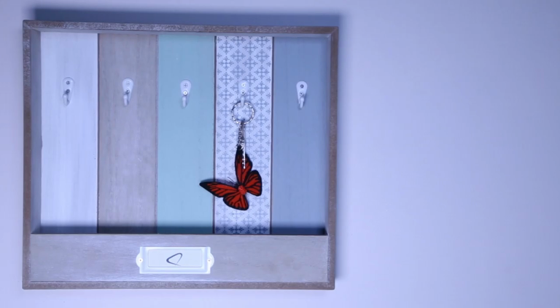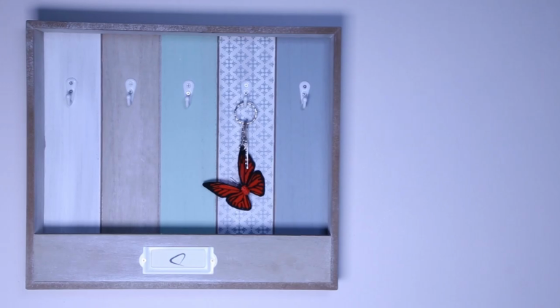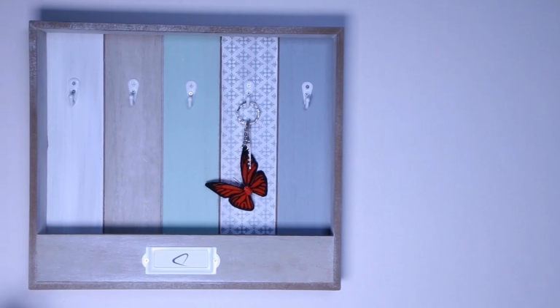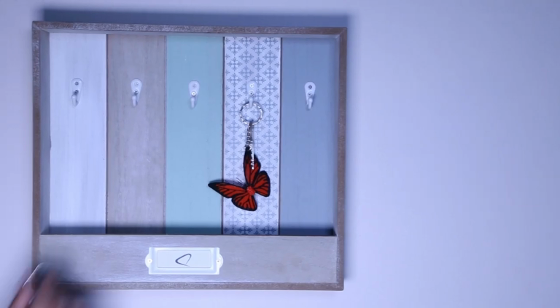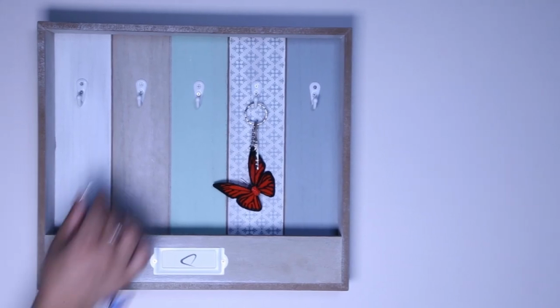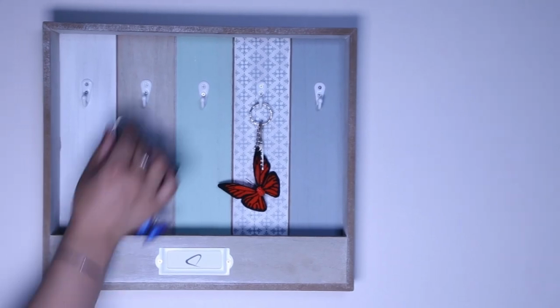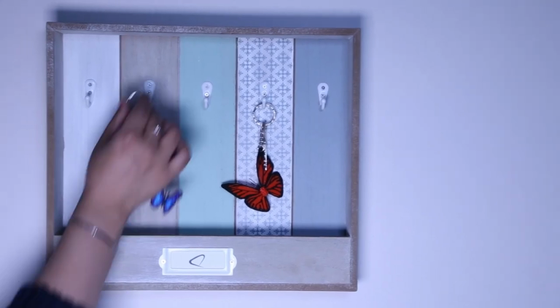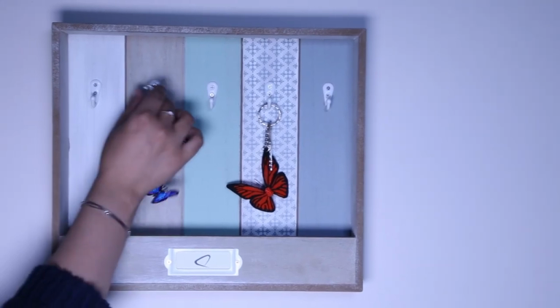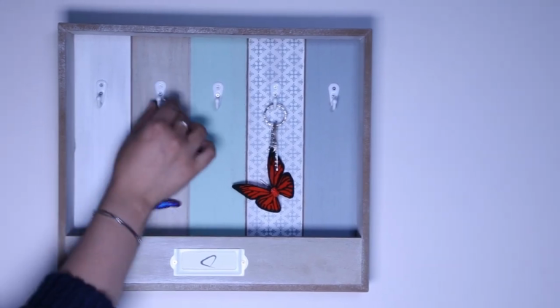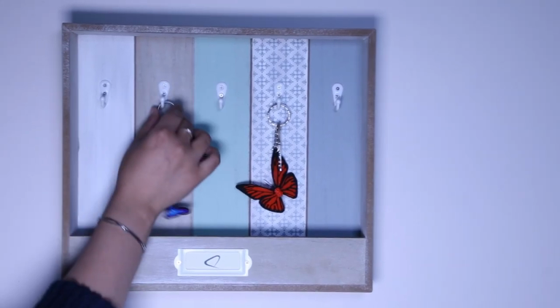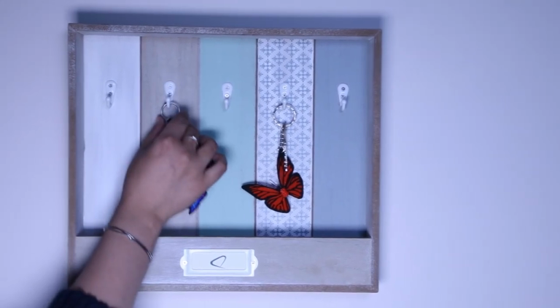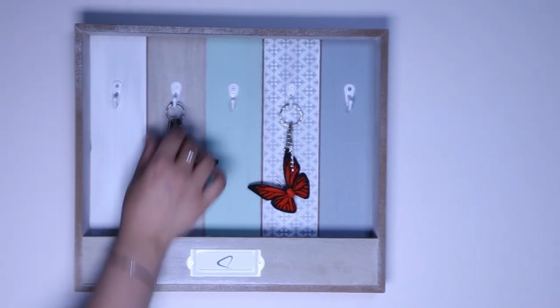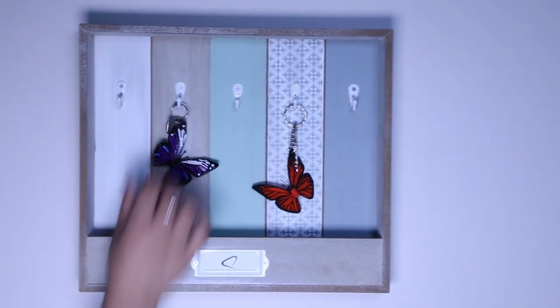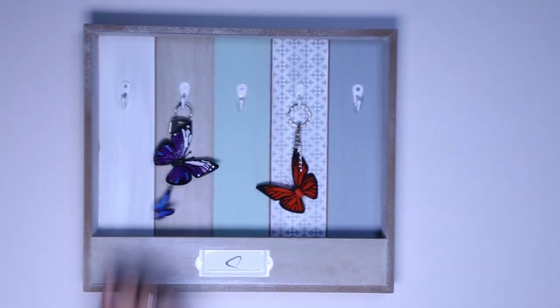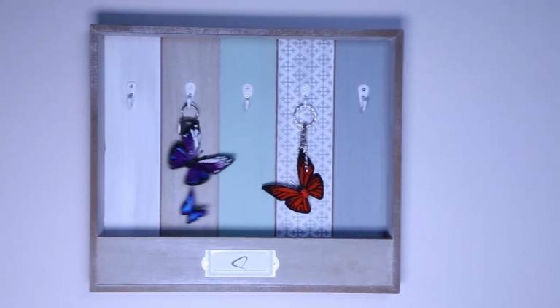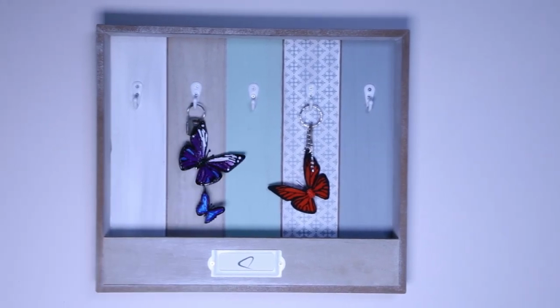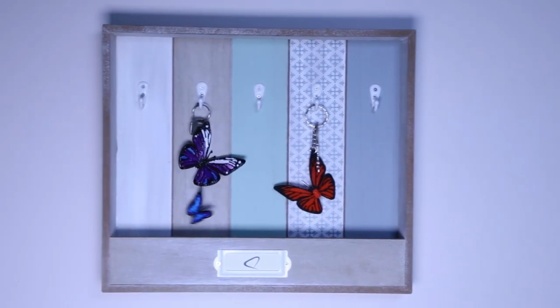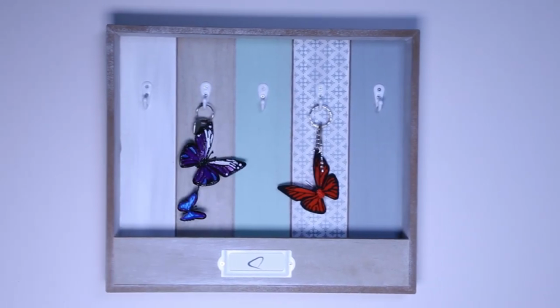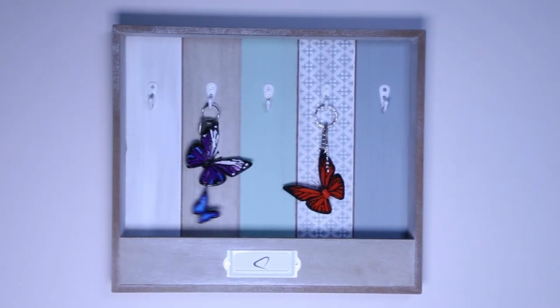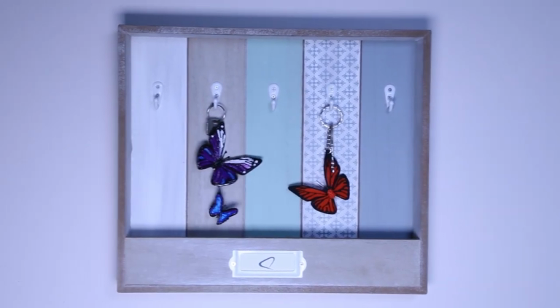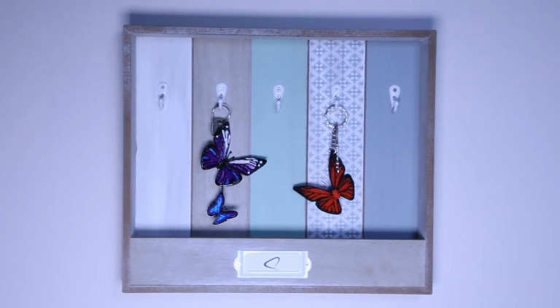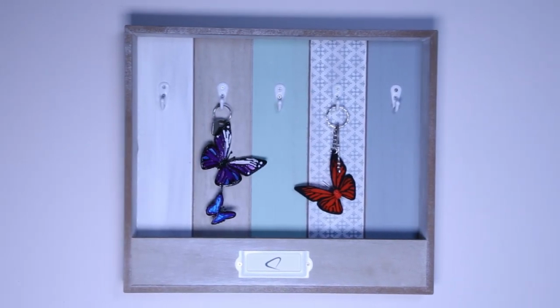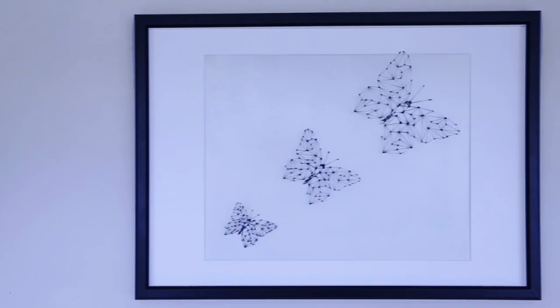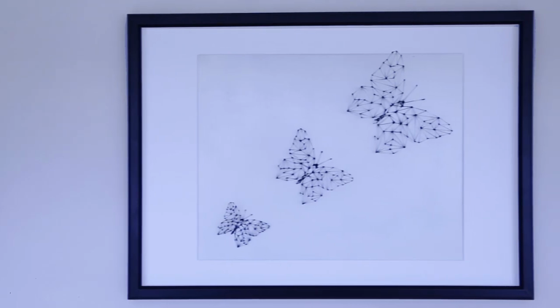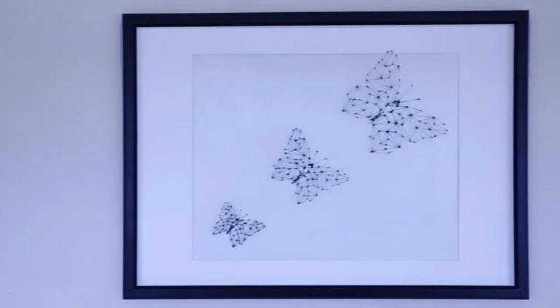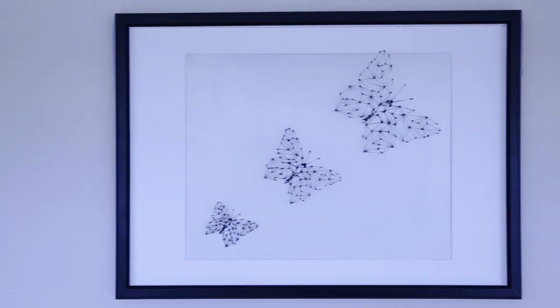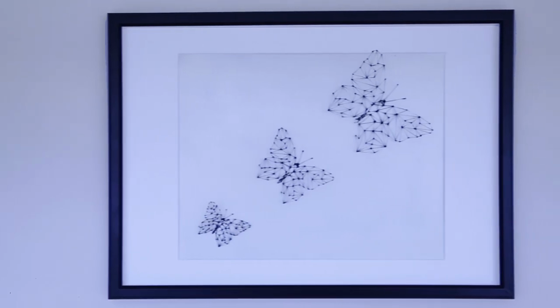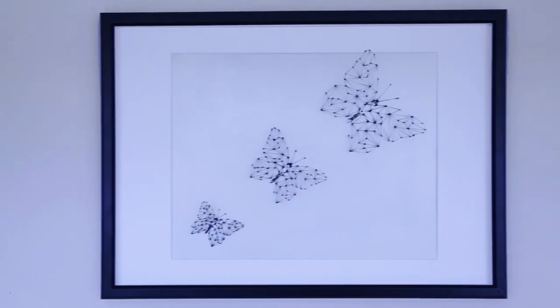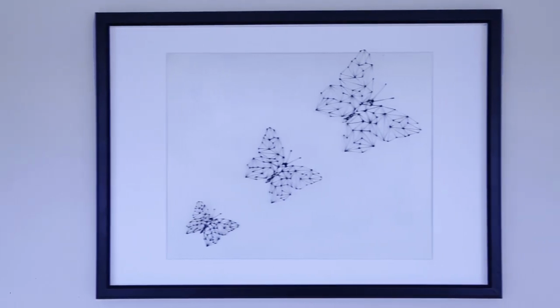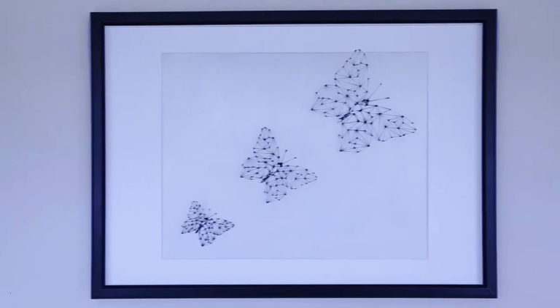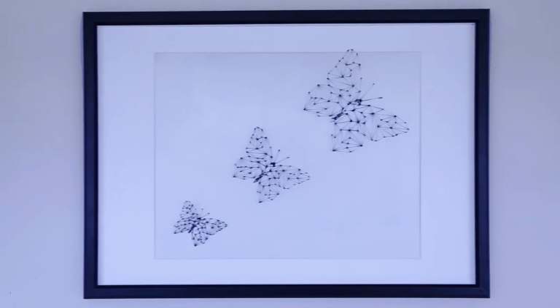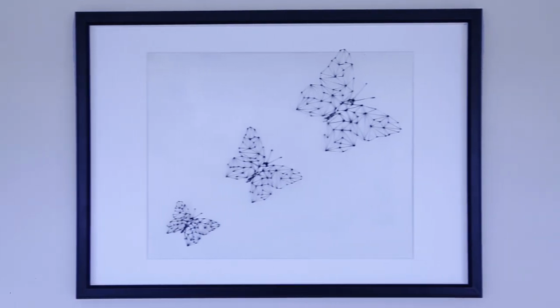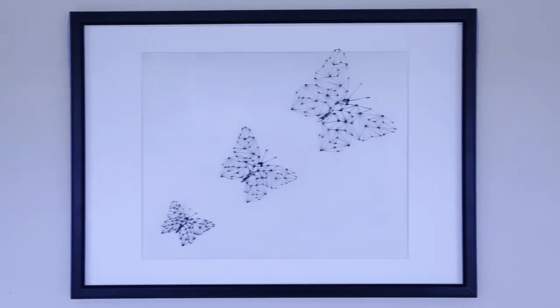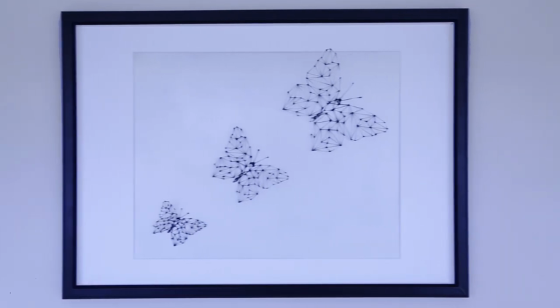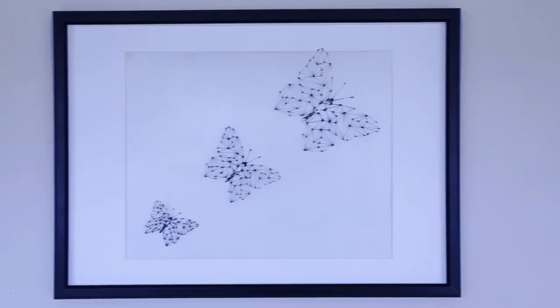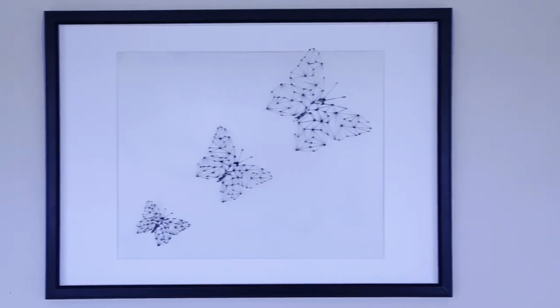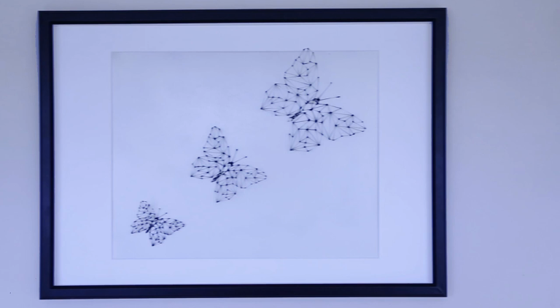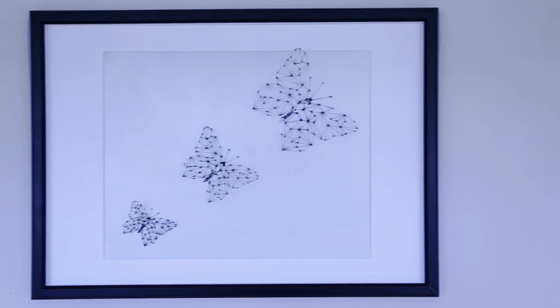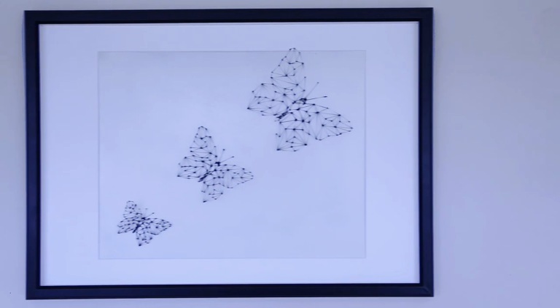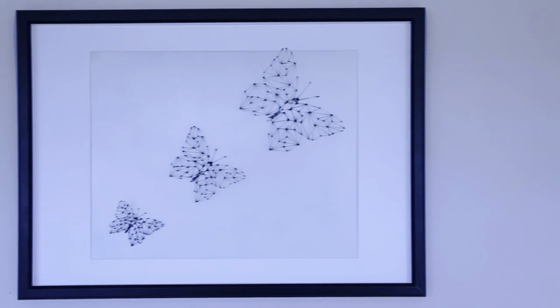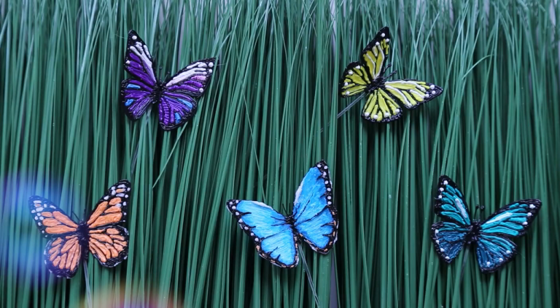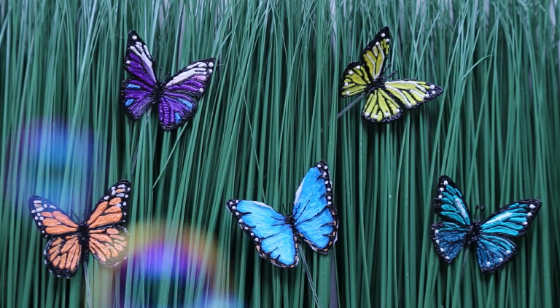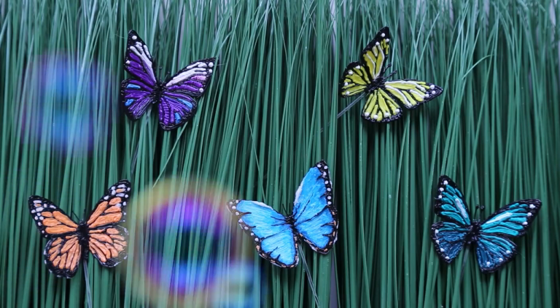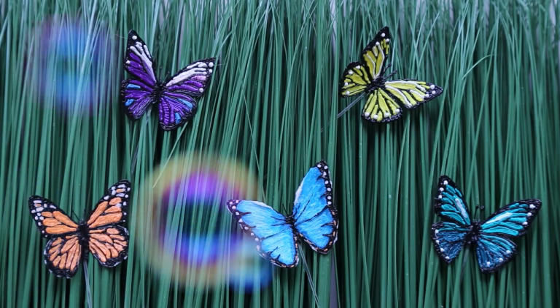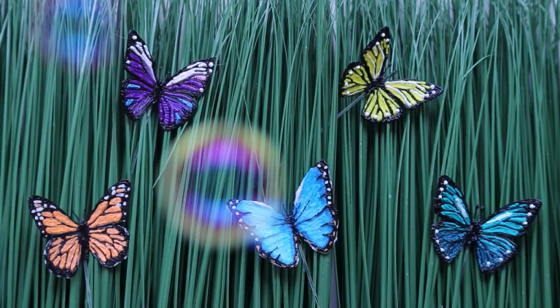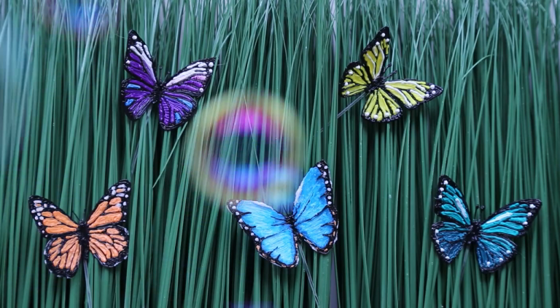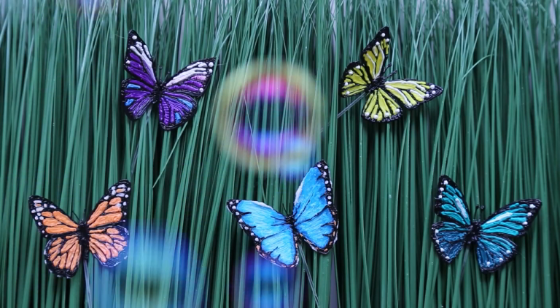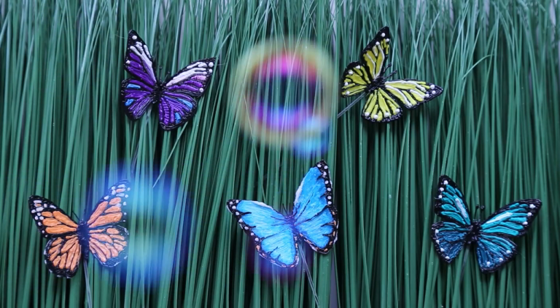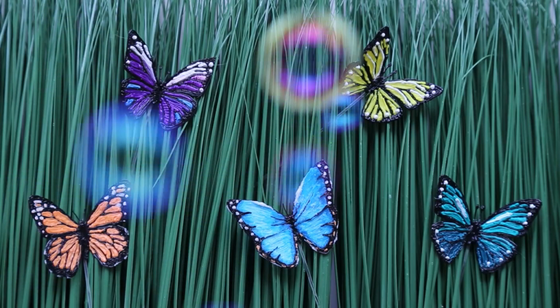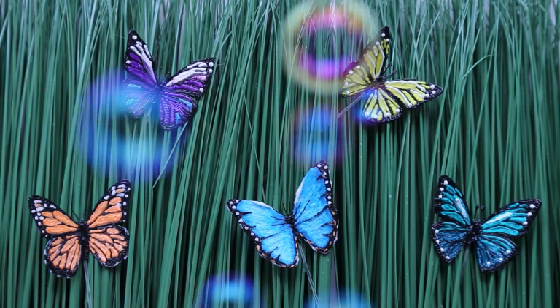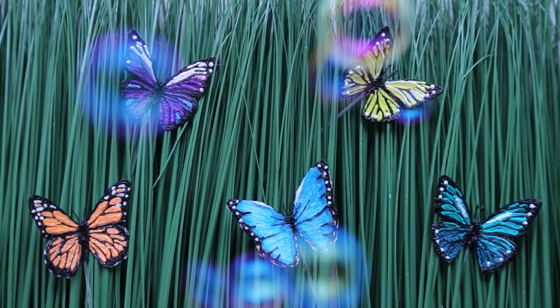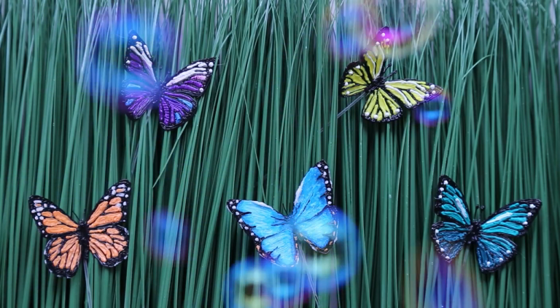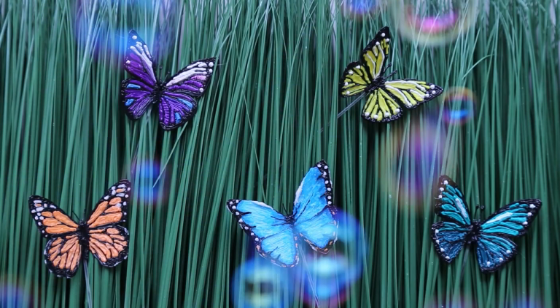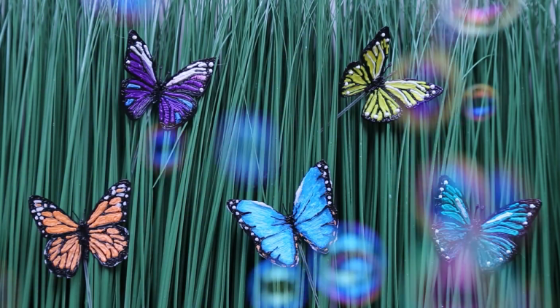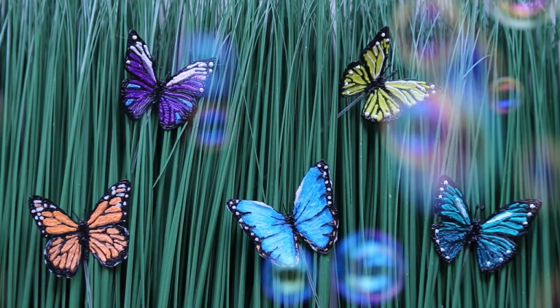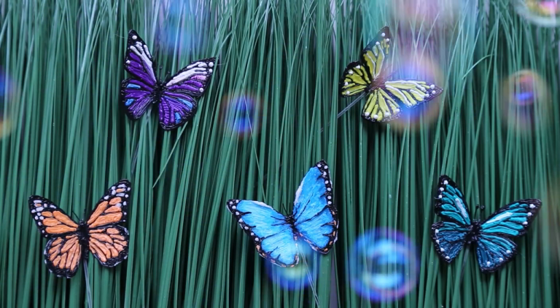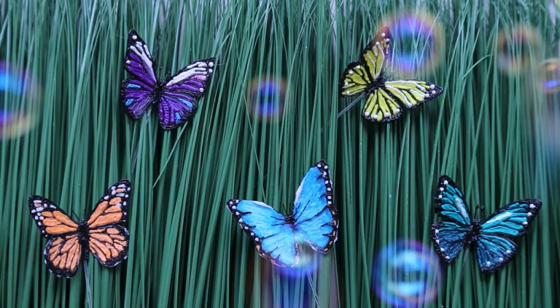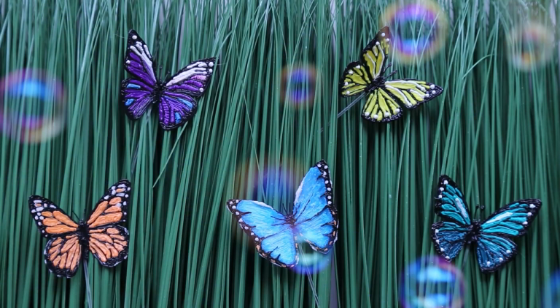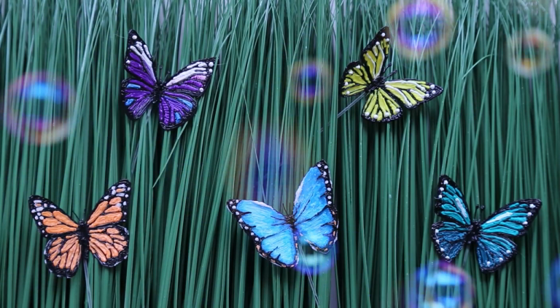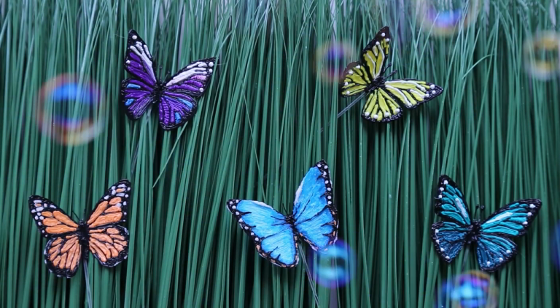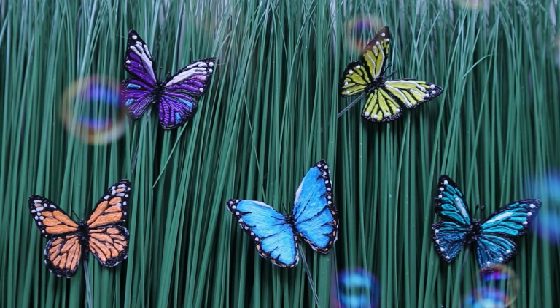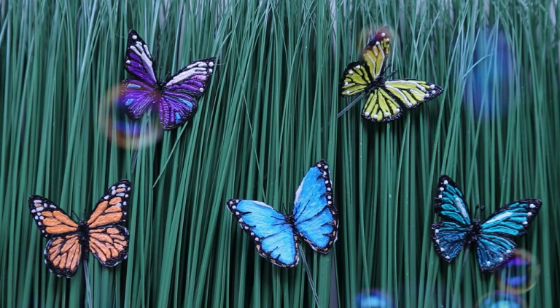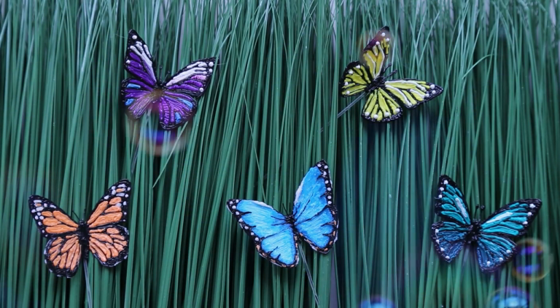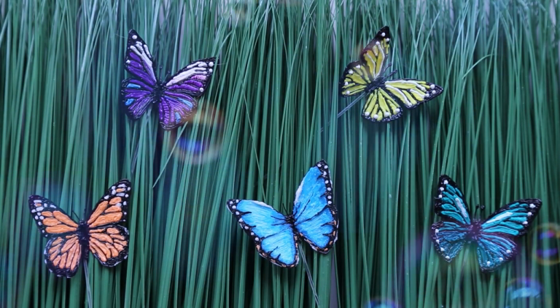Welcome to Lixpen Tutorials using the new Lixpen UV. Today we shall be making butterflies.